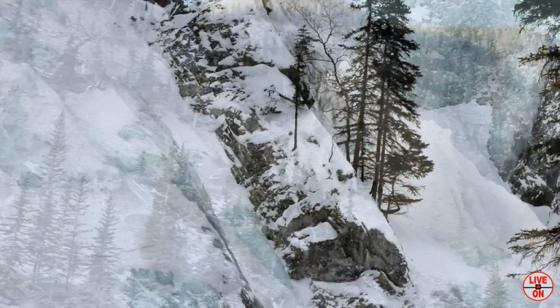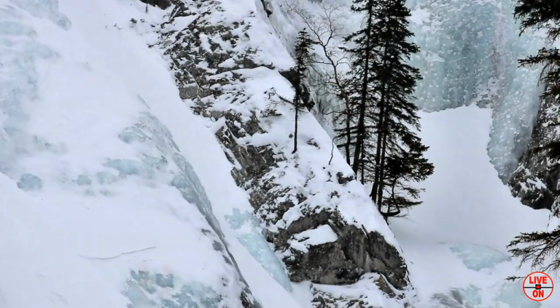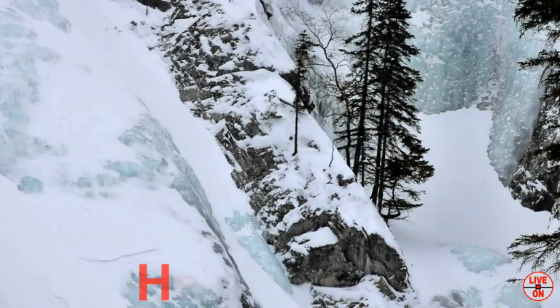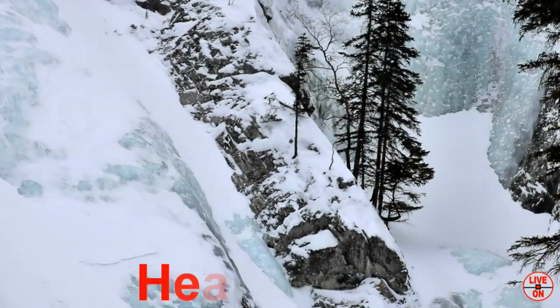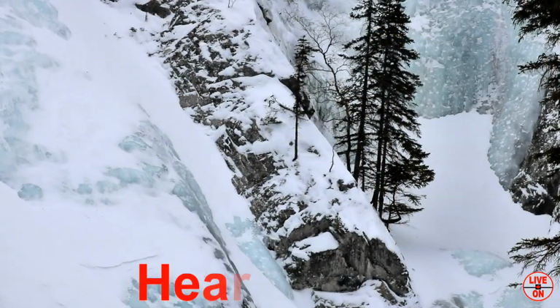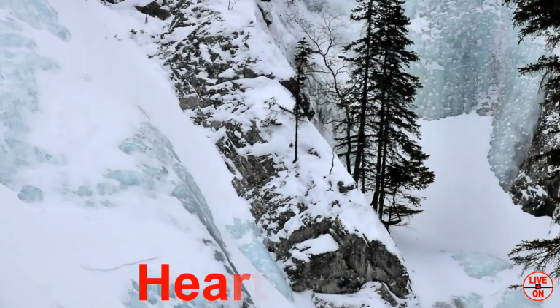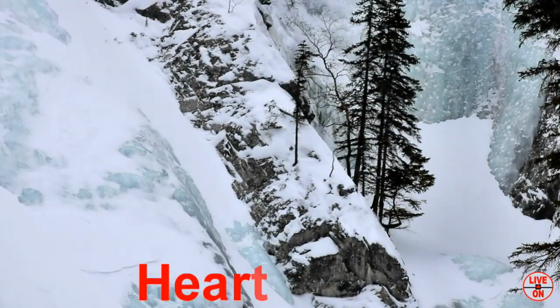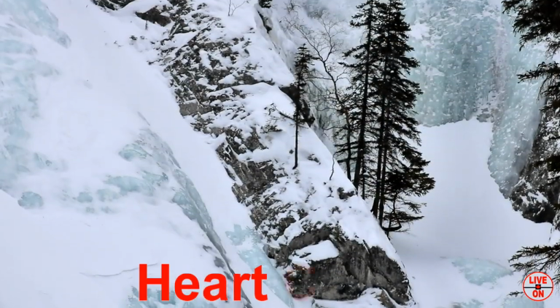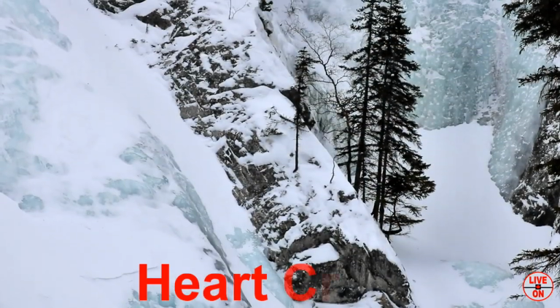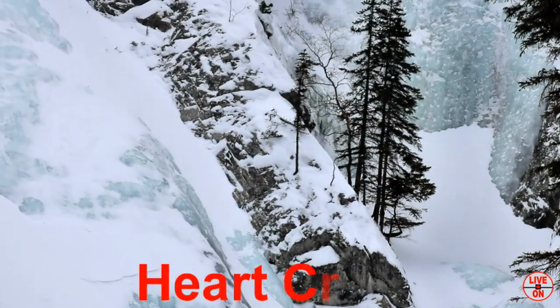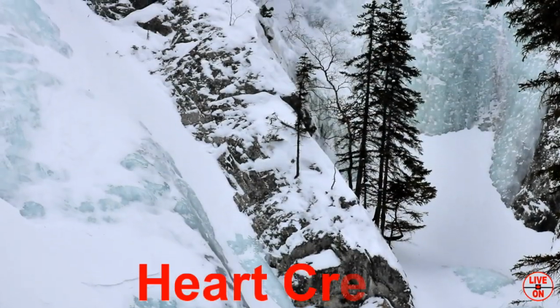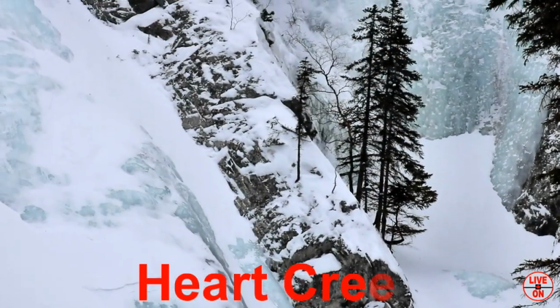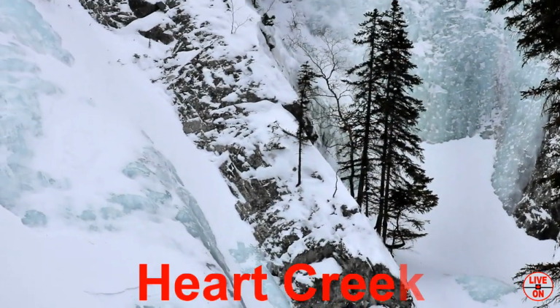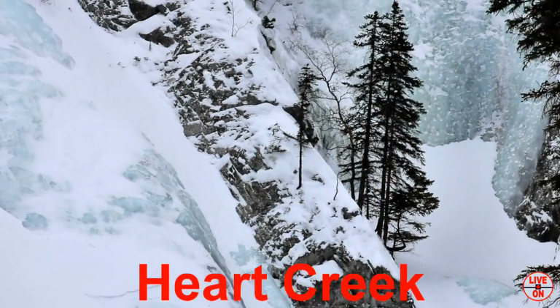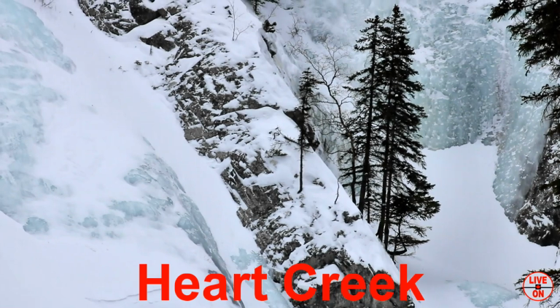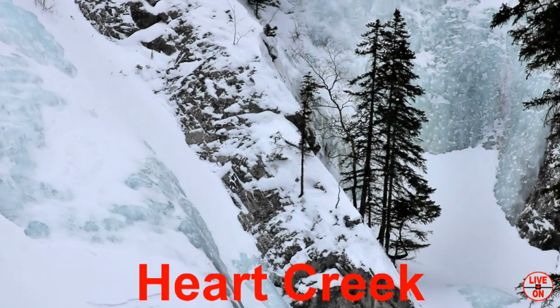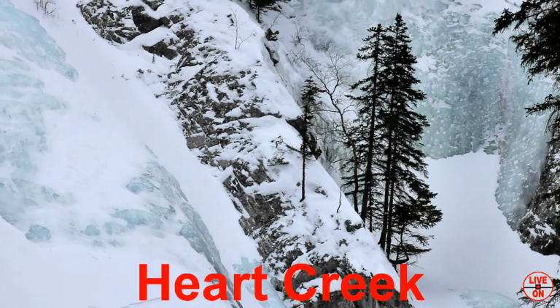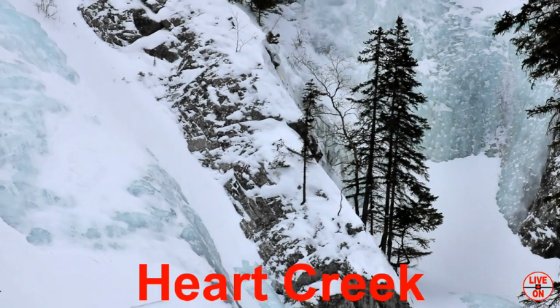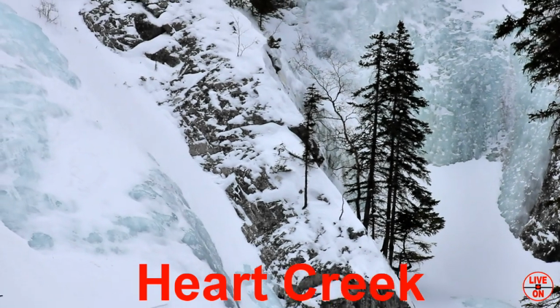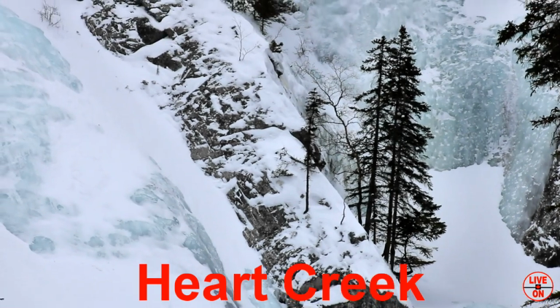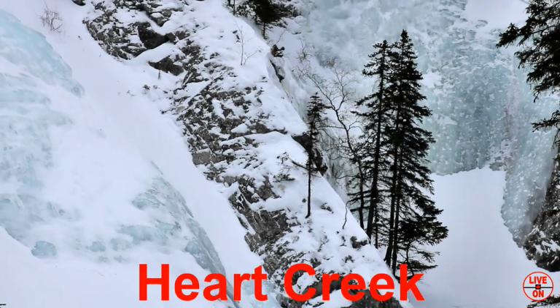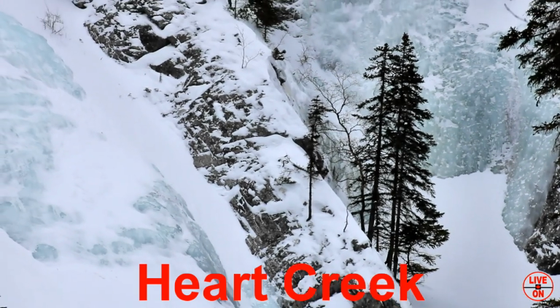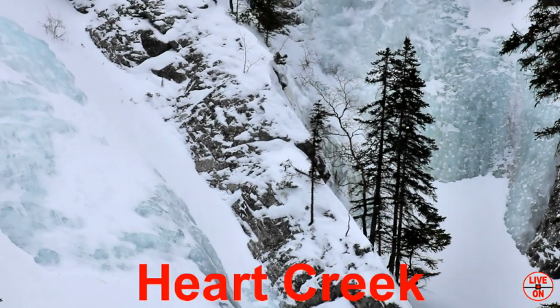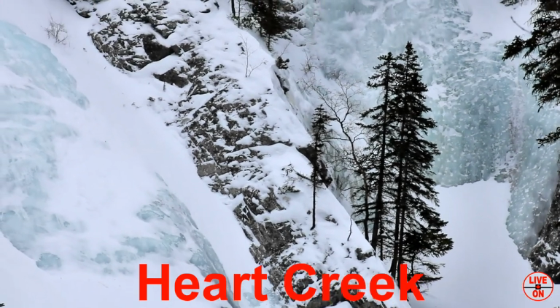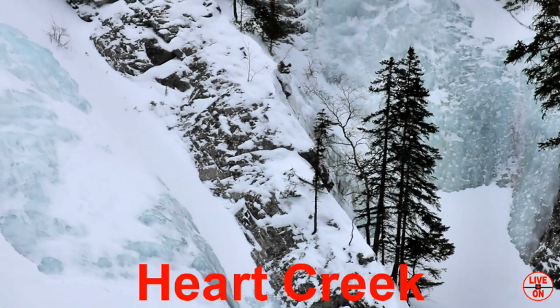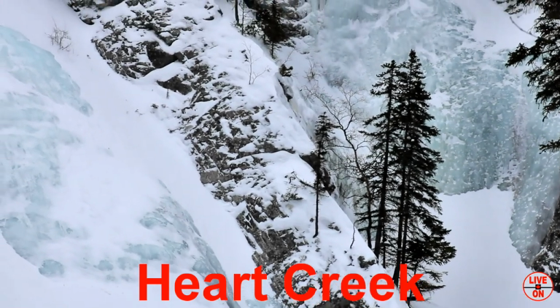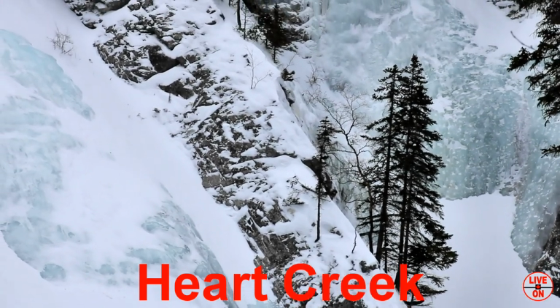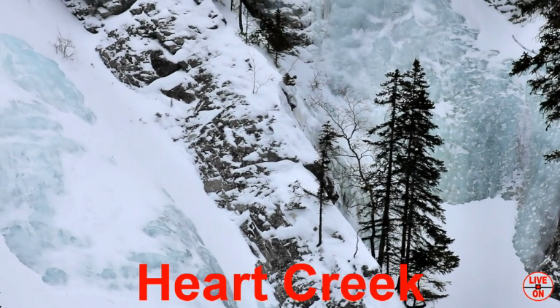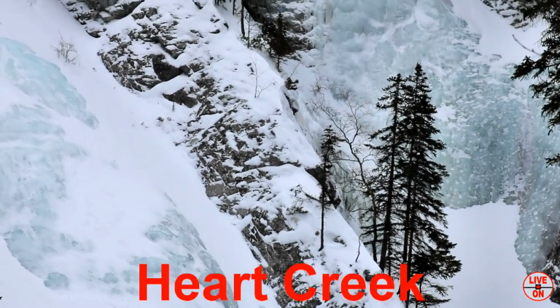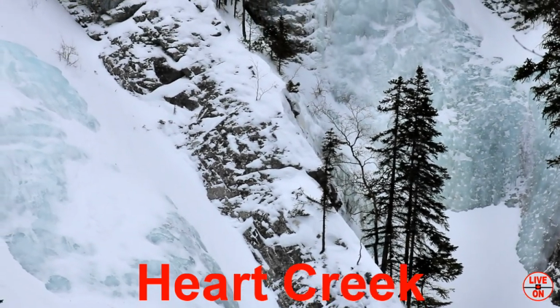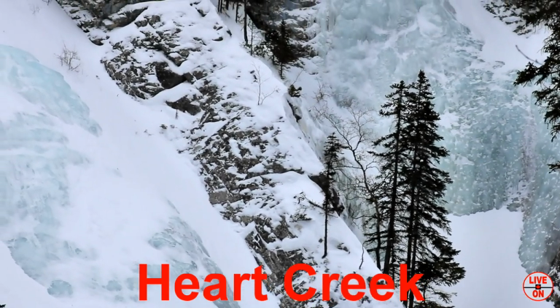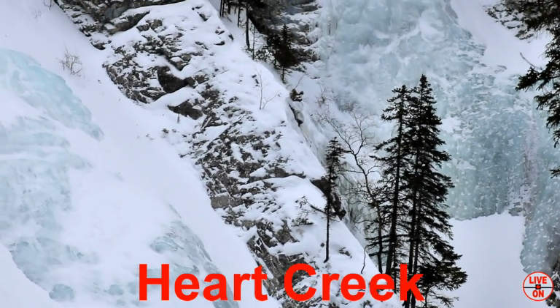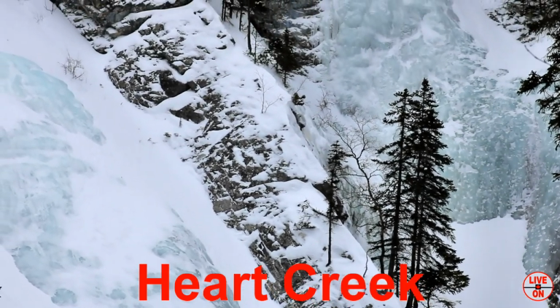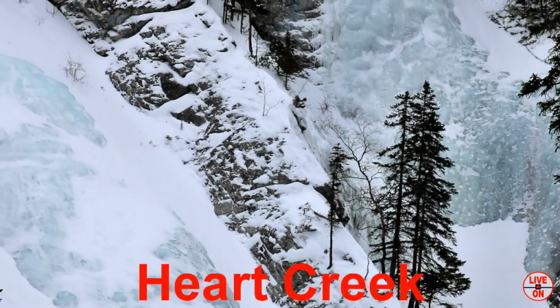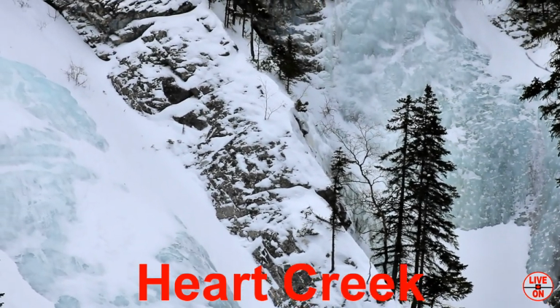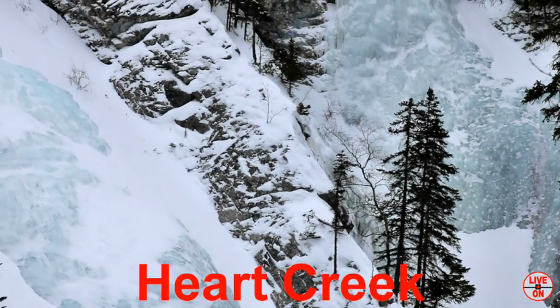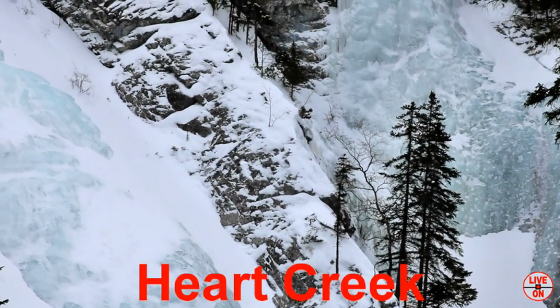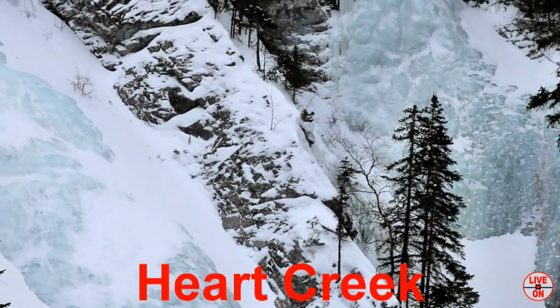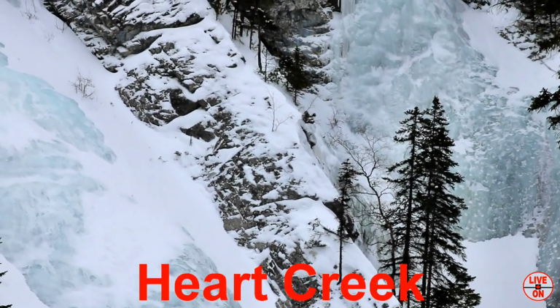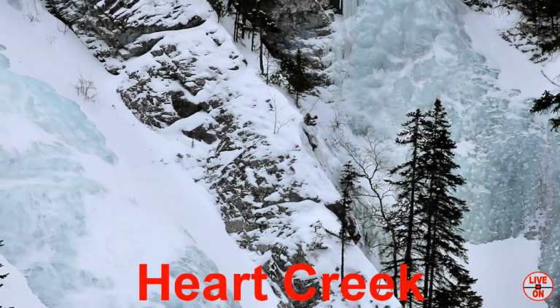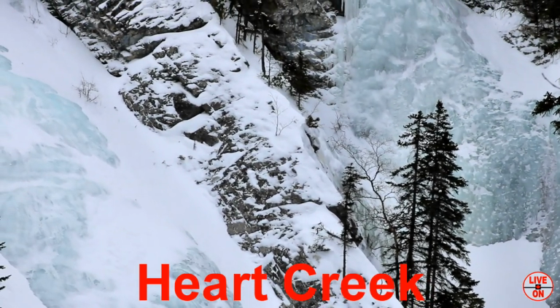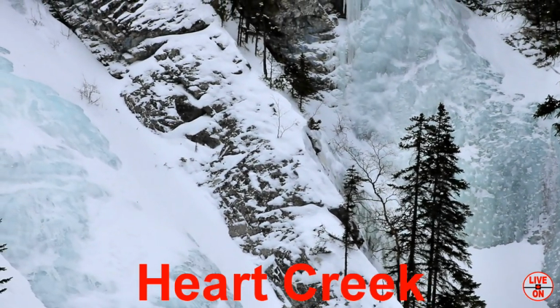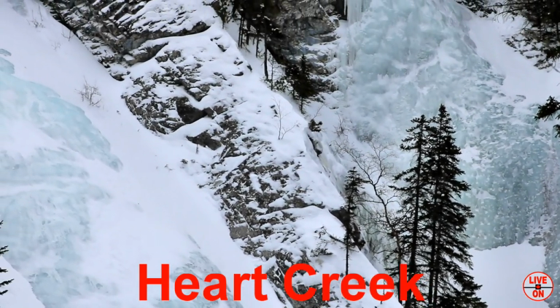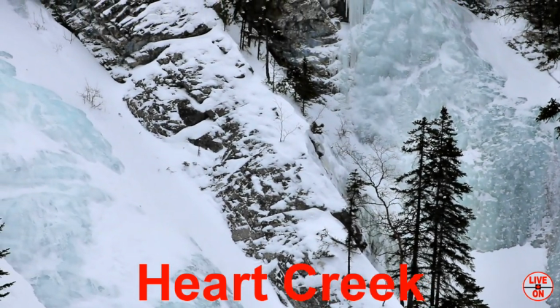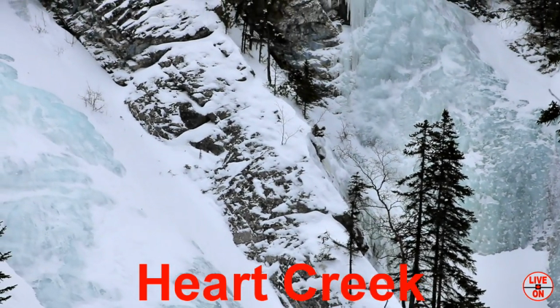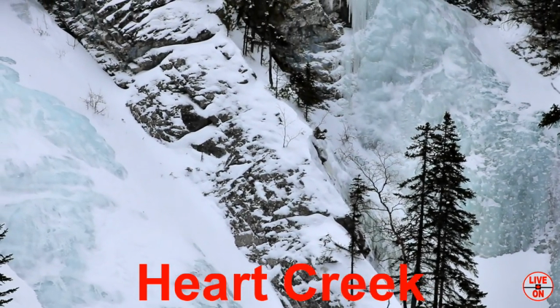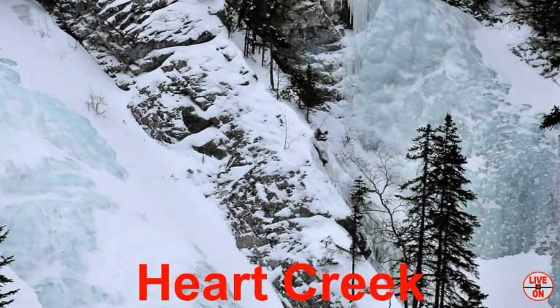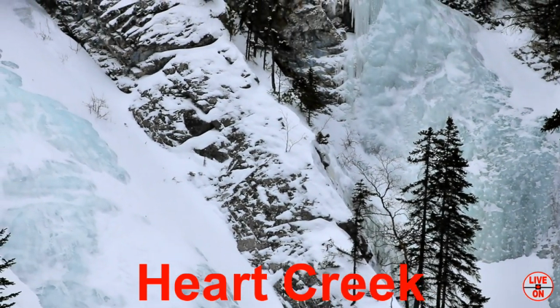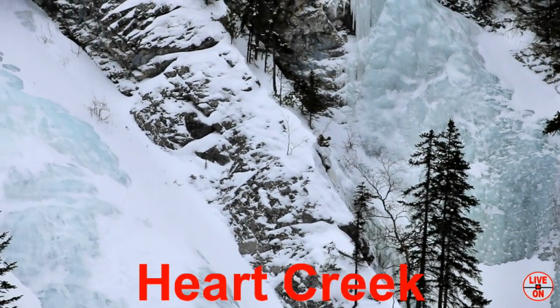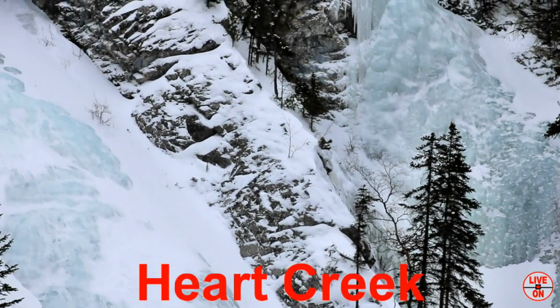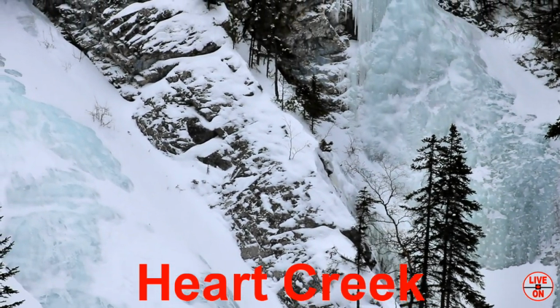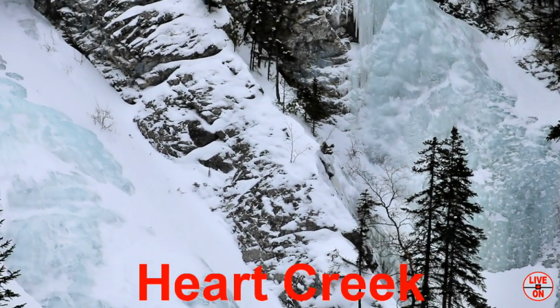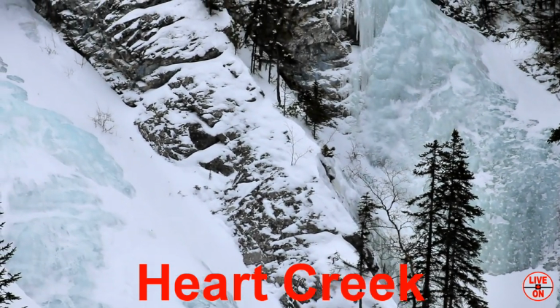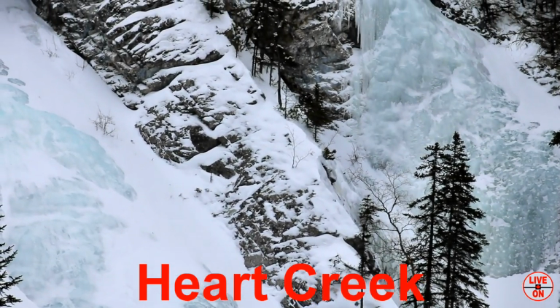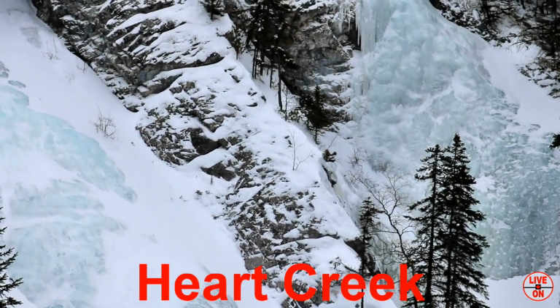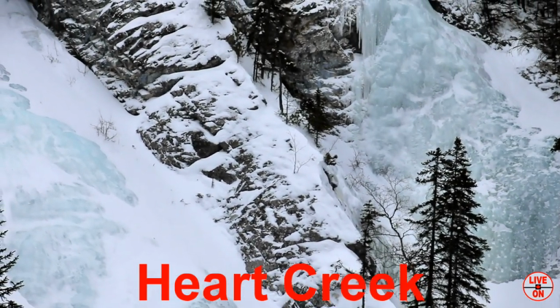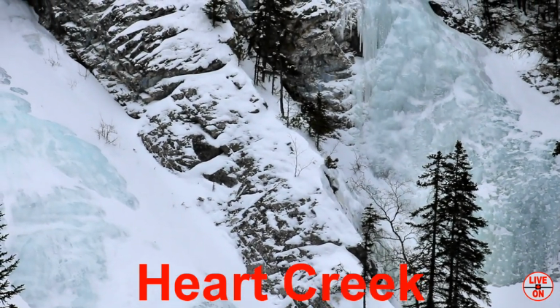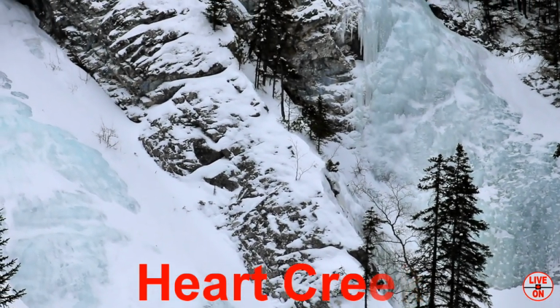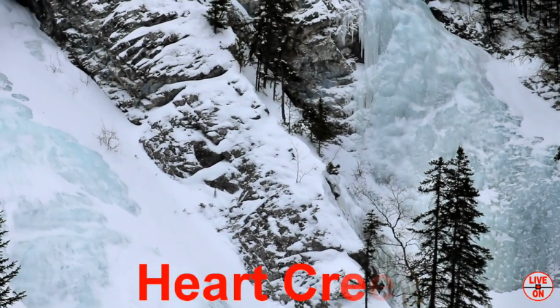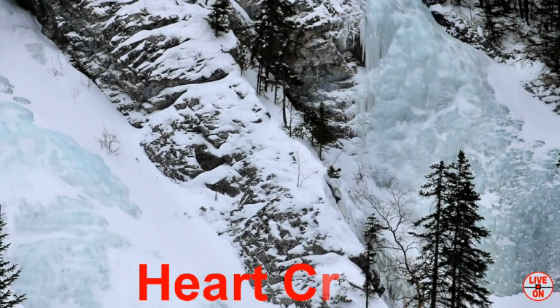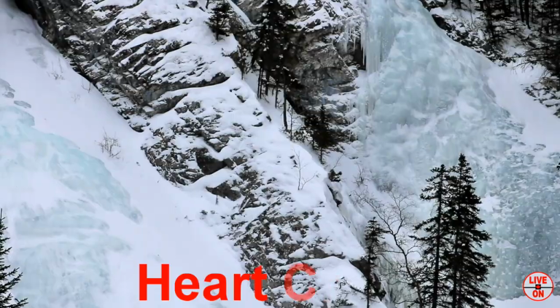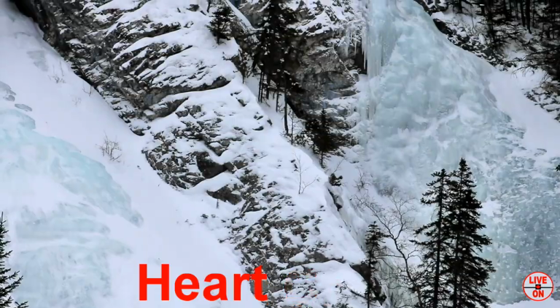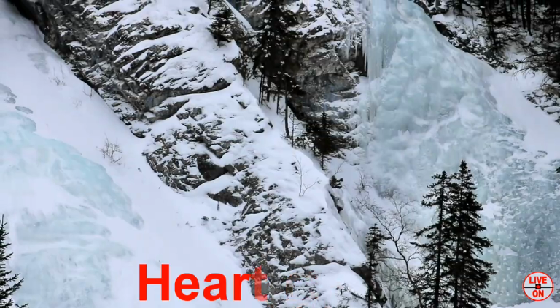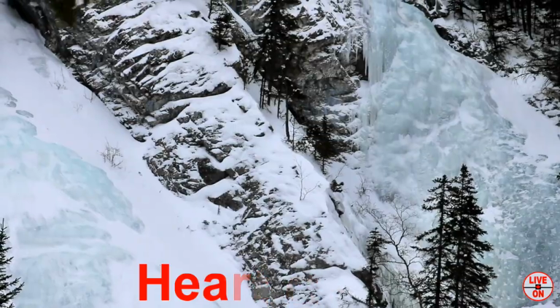Heart Creek is third on our list. It is 4.3km out and back and has an elevation gain of 288m.